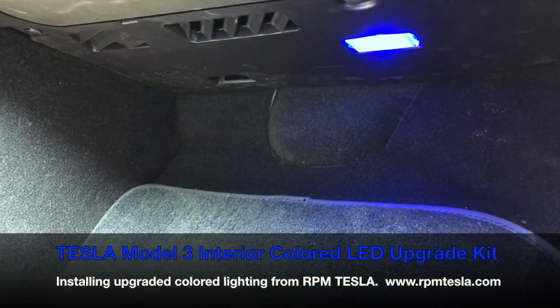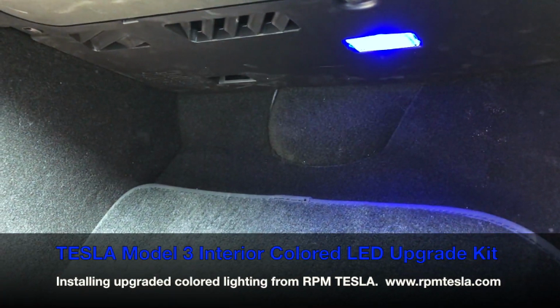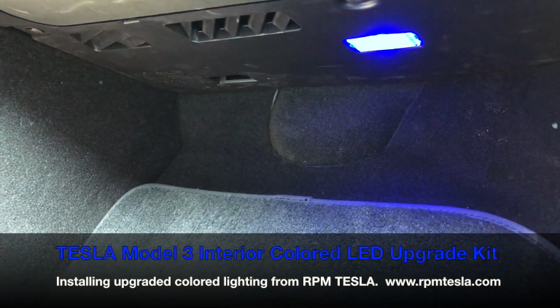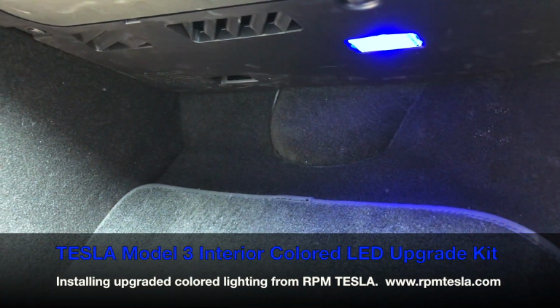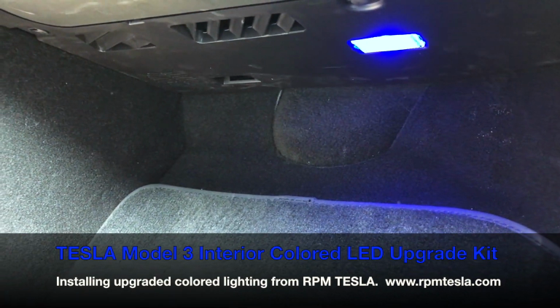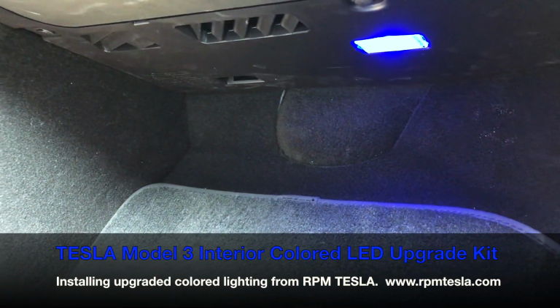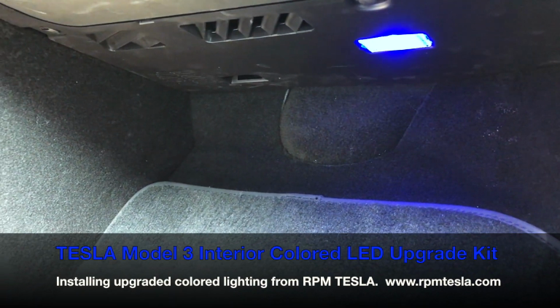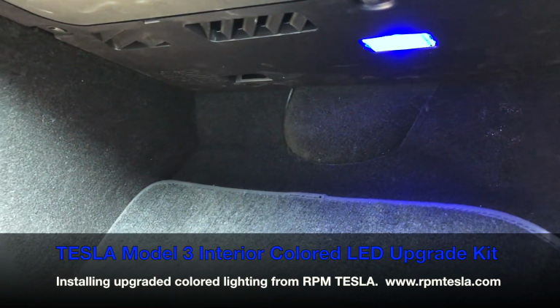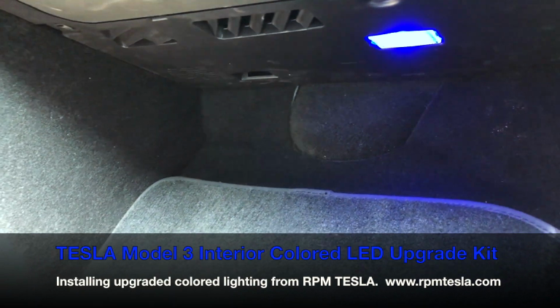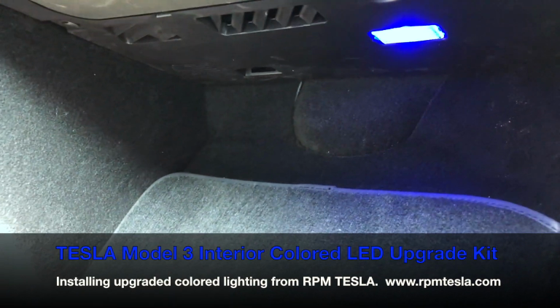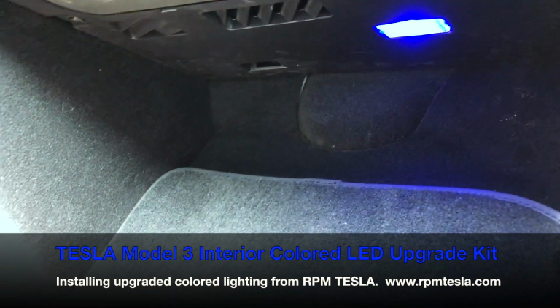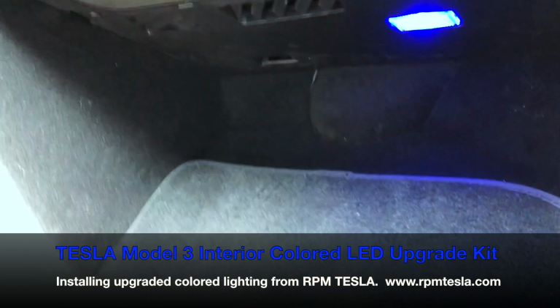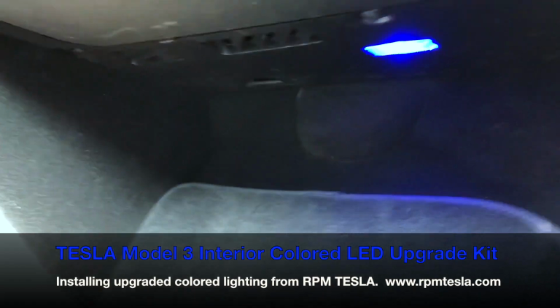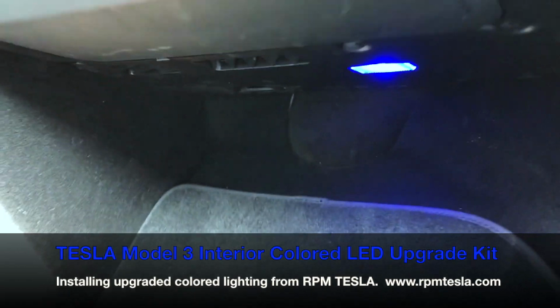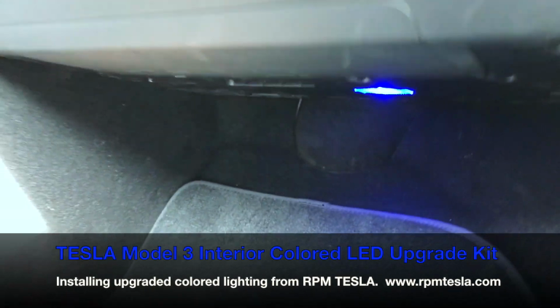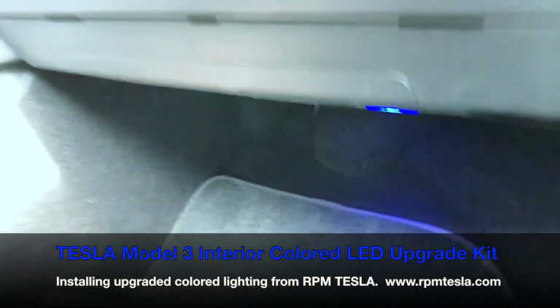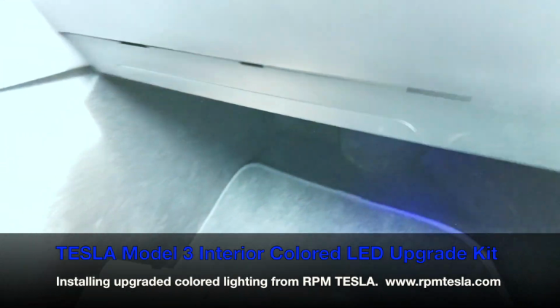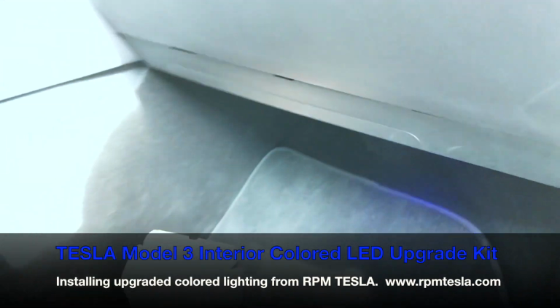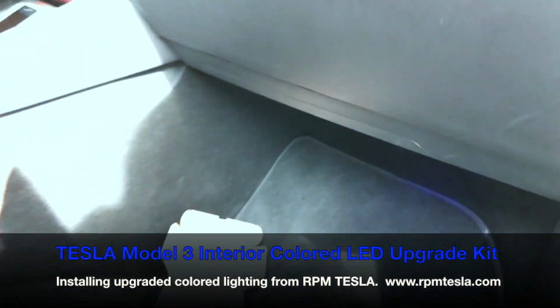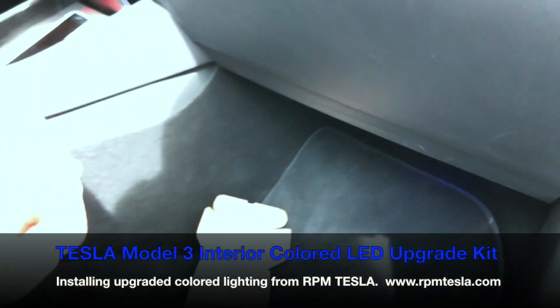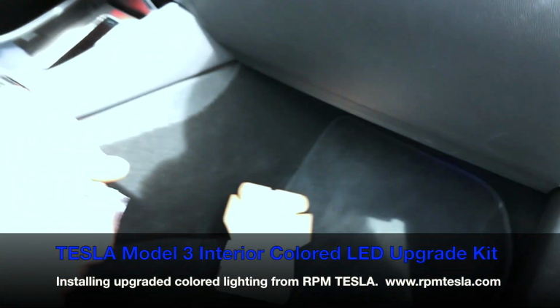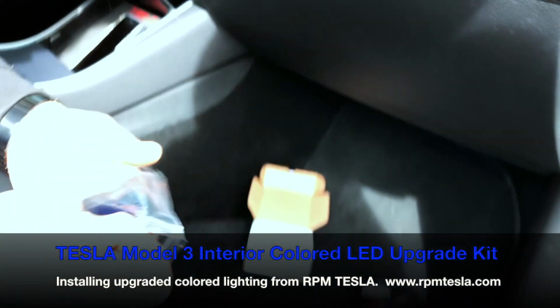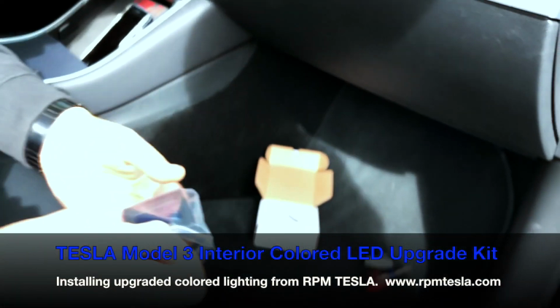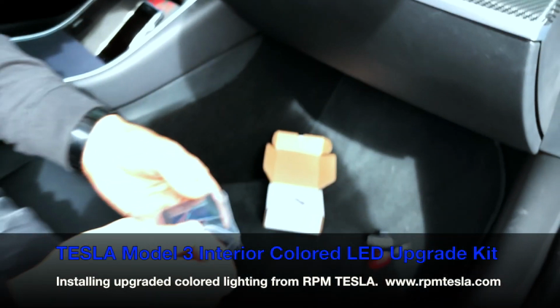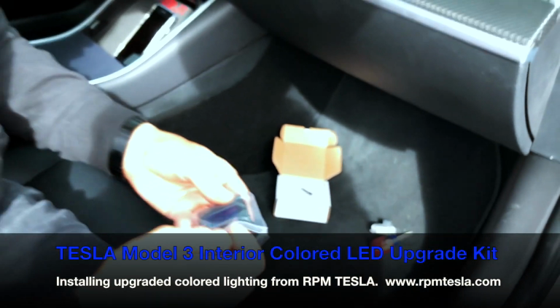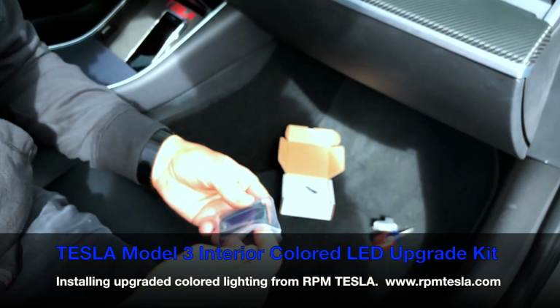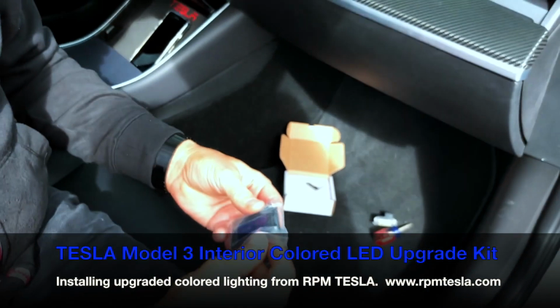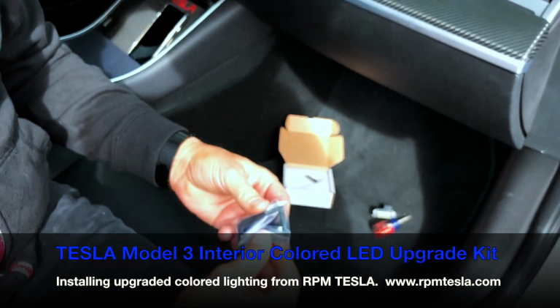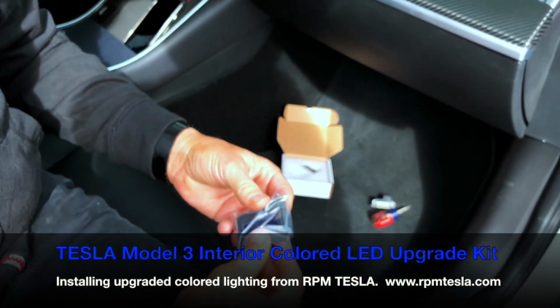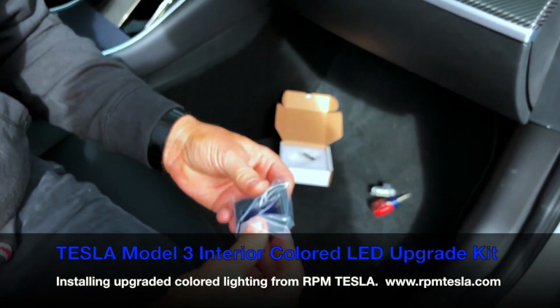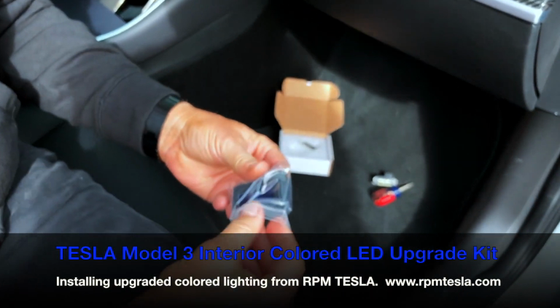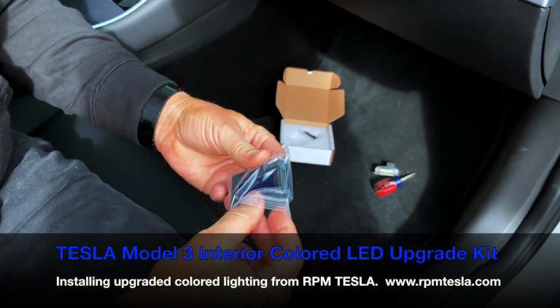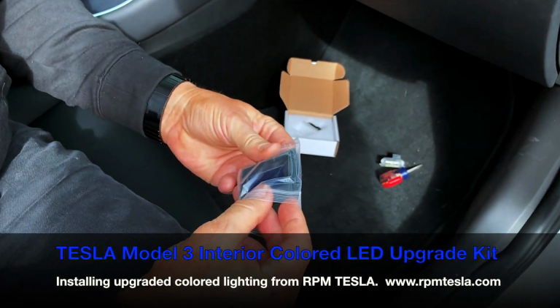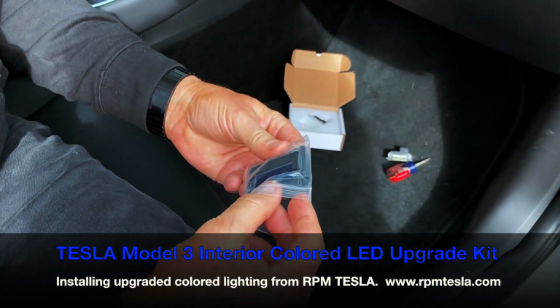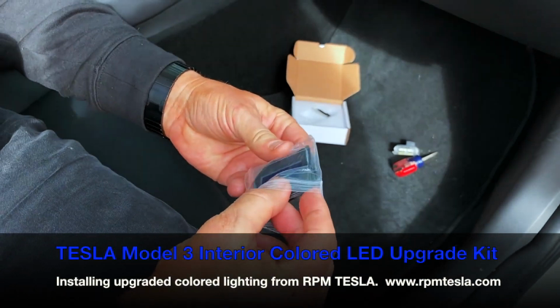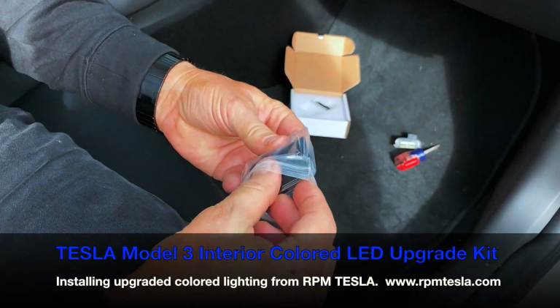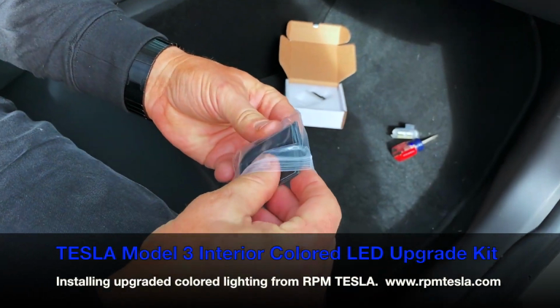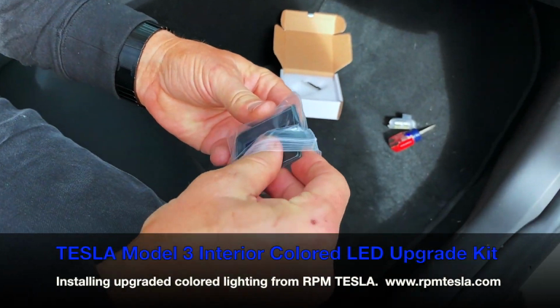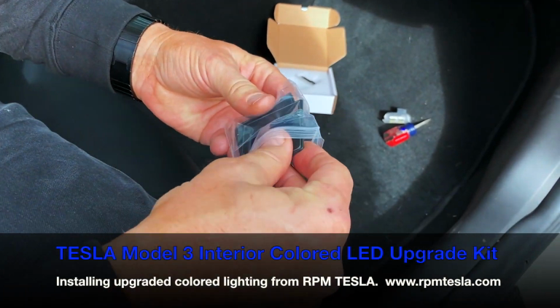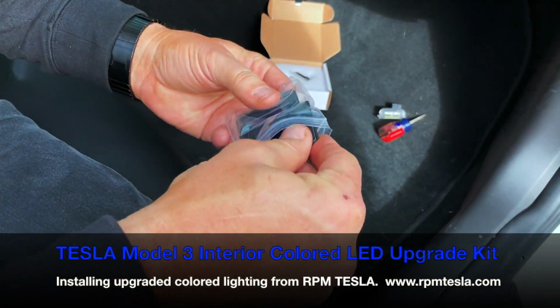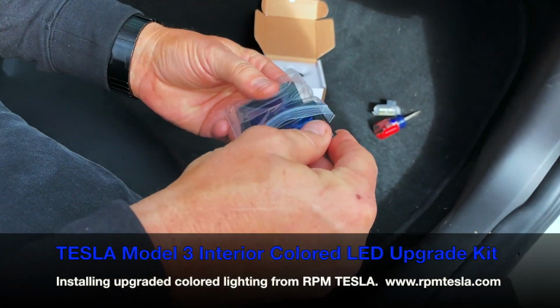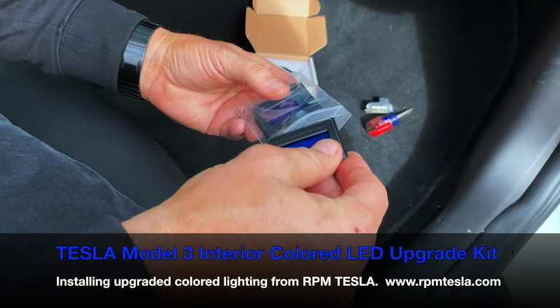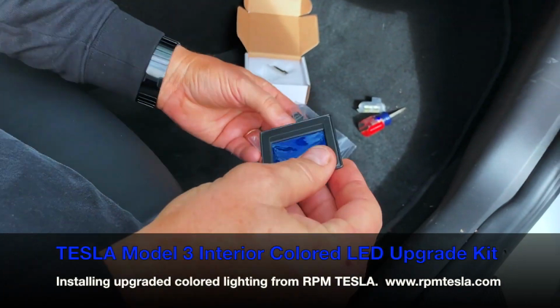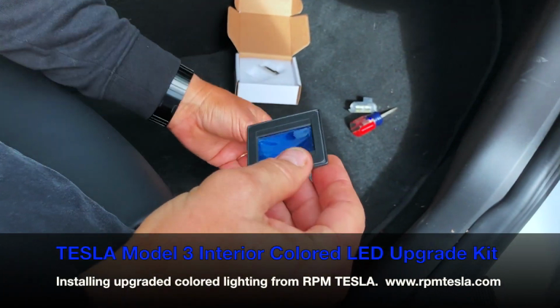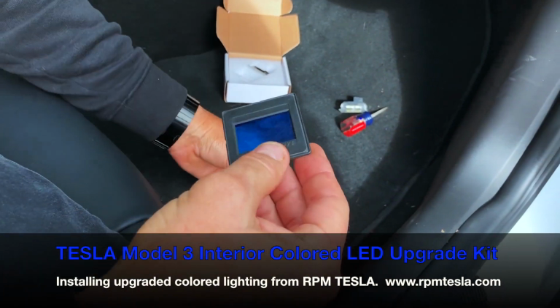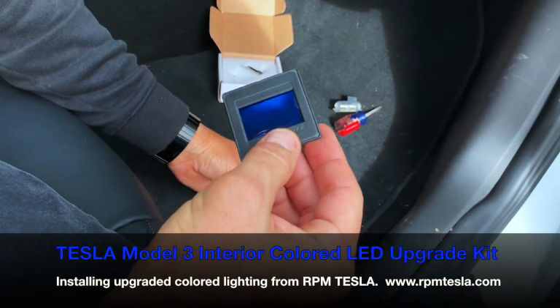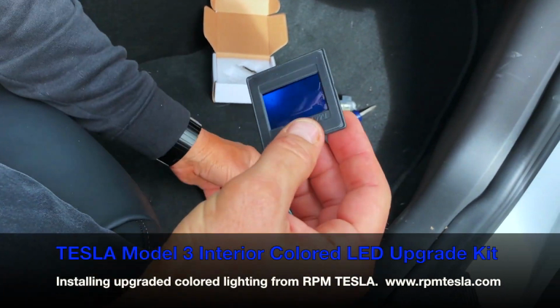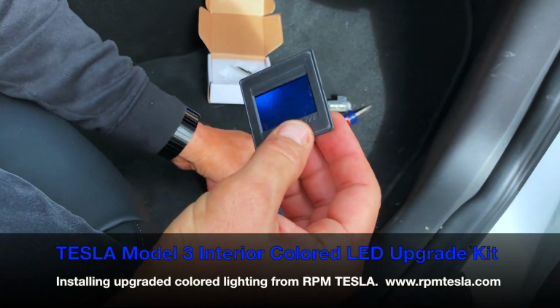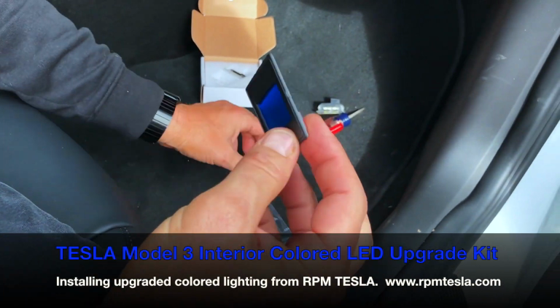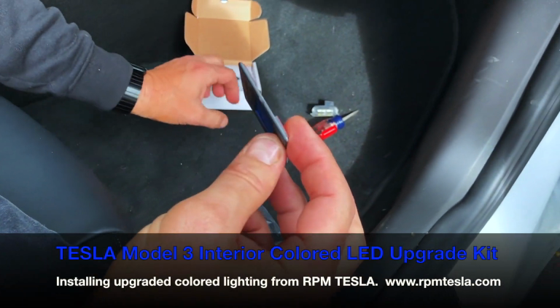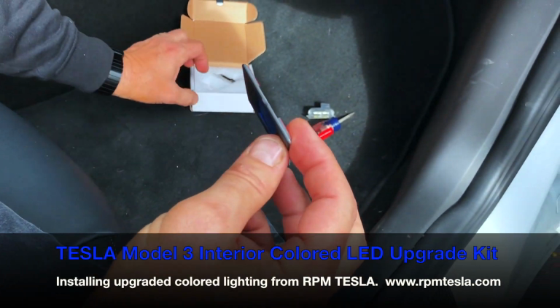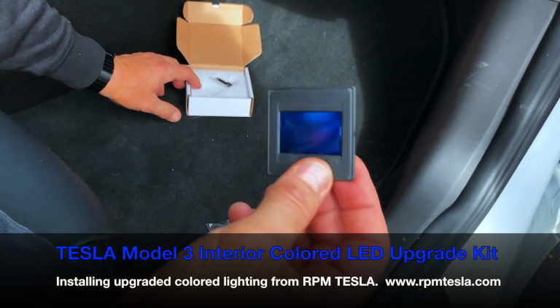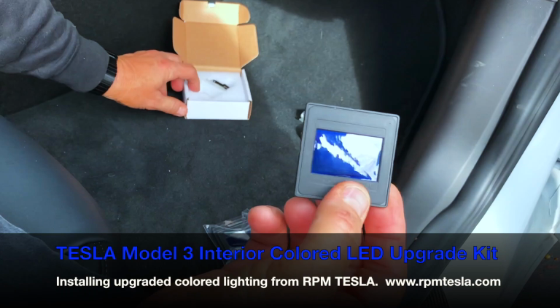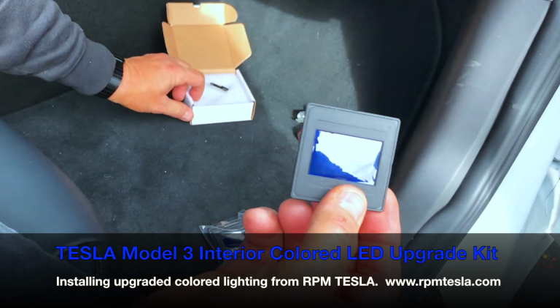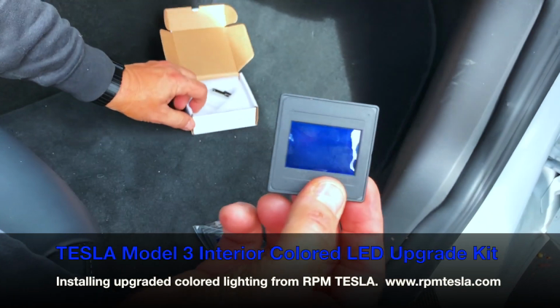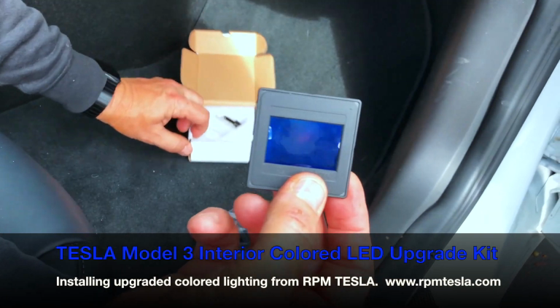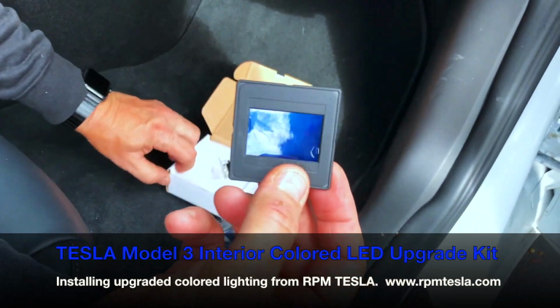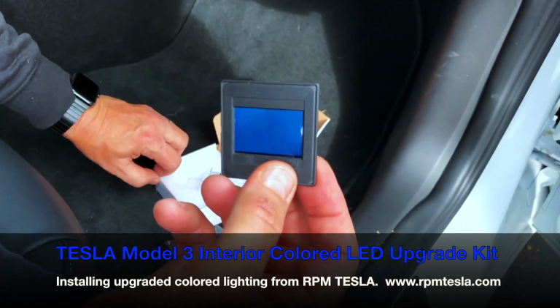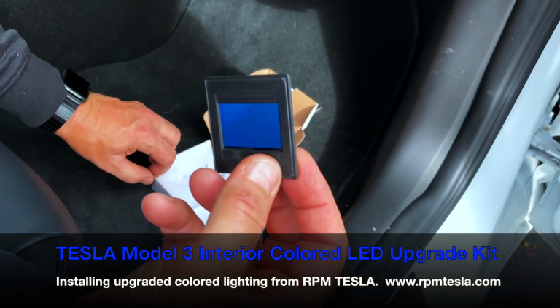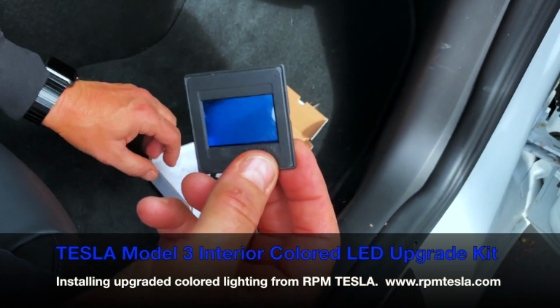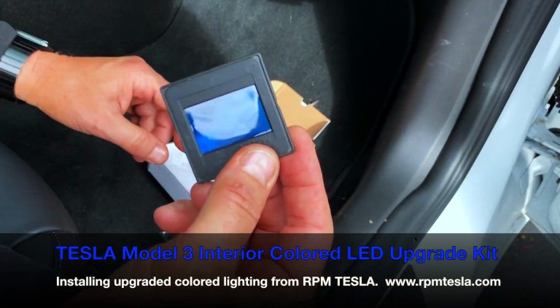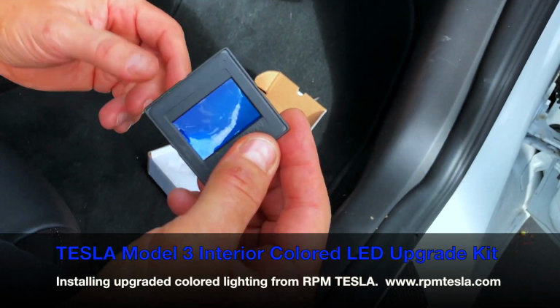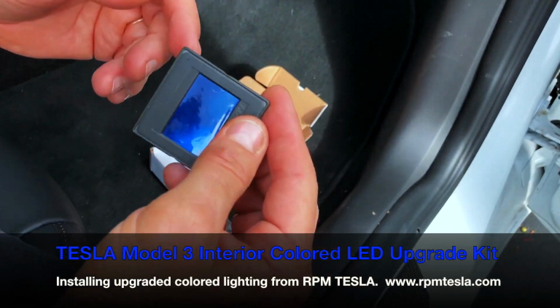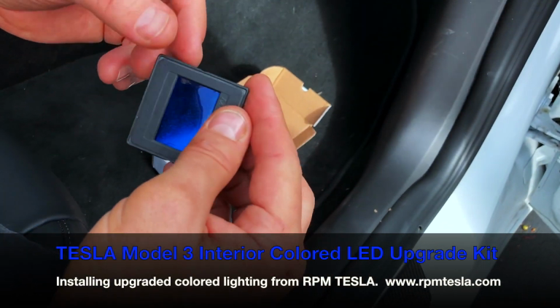Now the next step is to do the other side, which is just completely repetitive, so we're going to move right on to the colored slide installation.